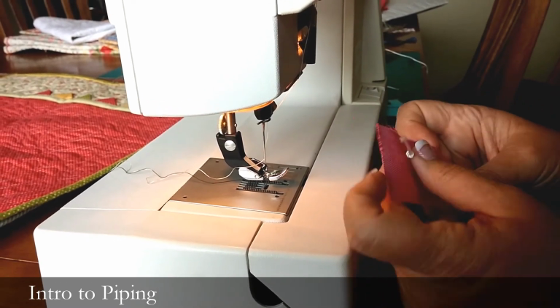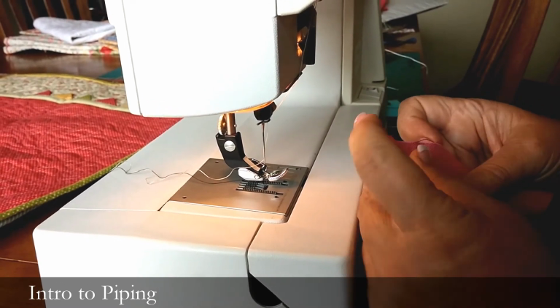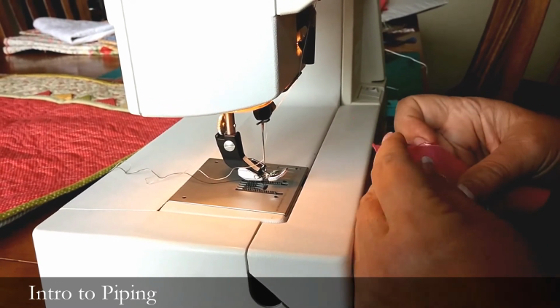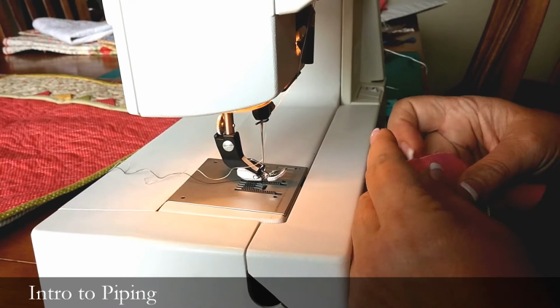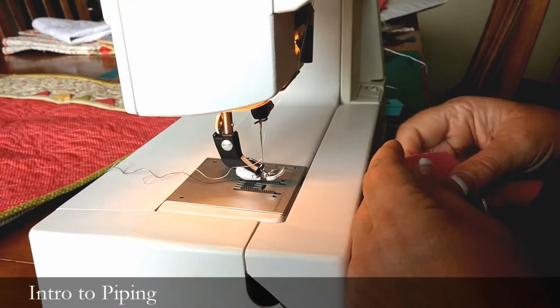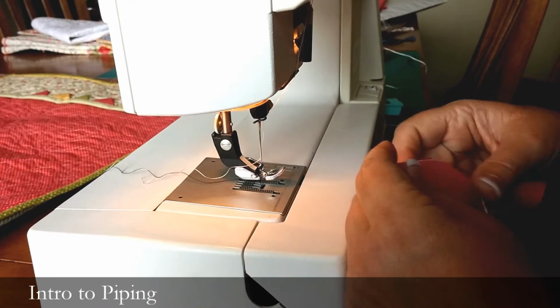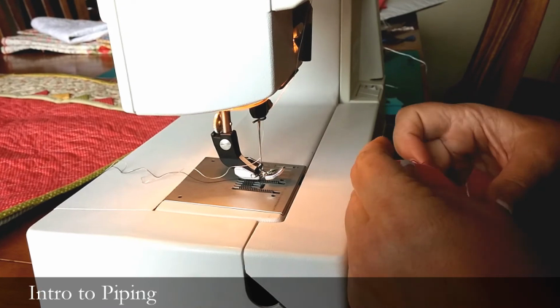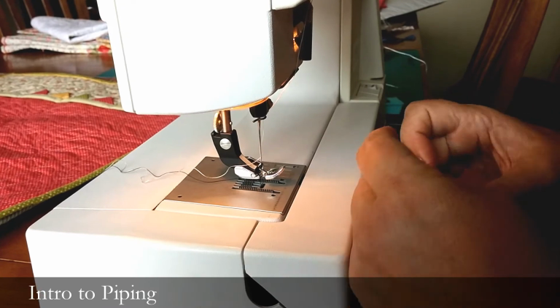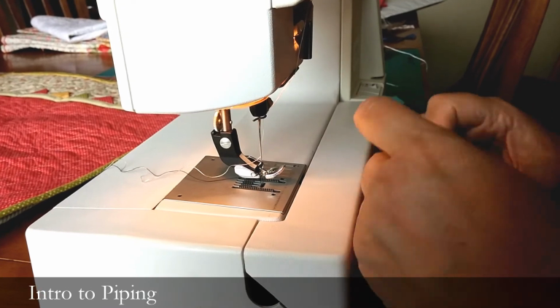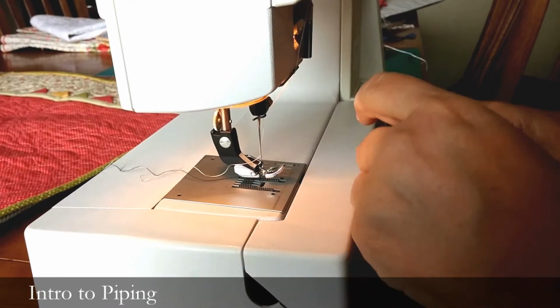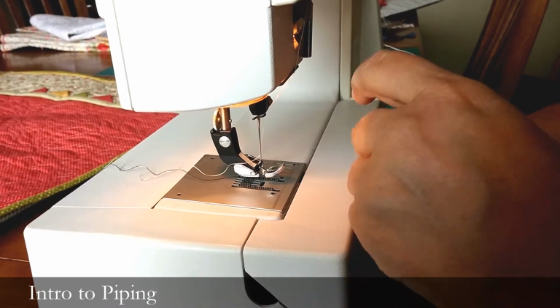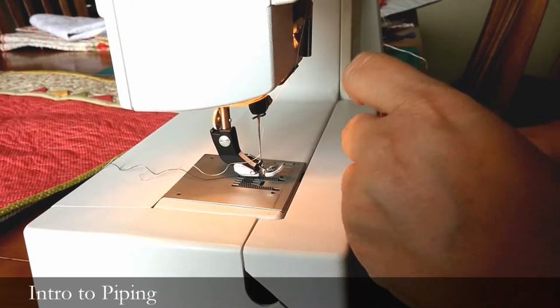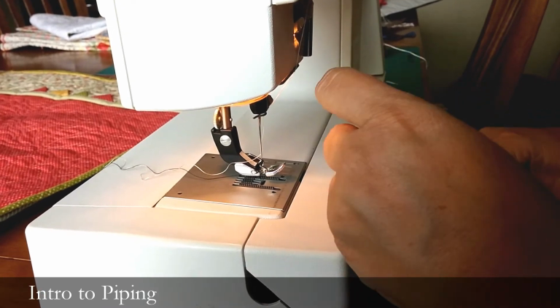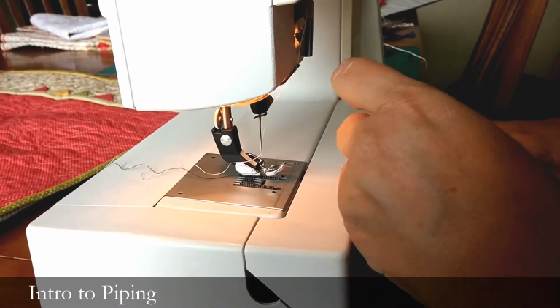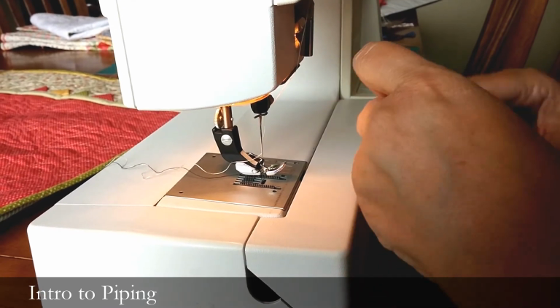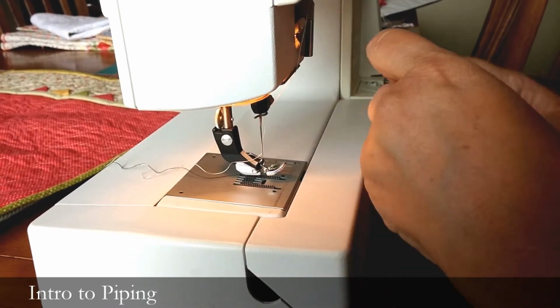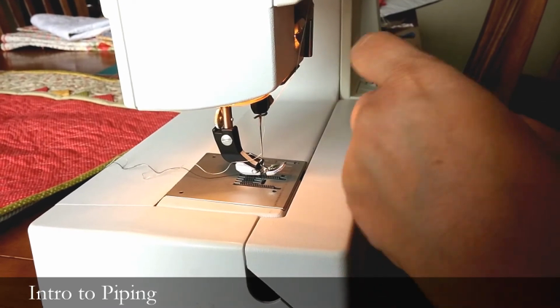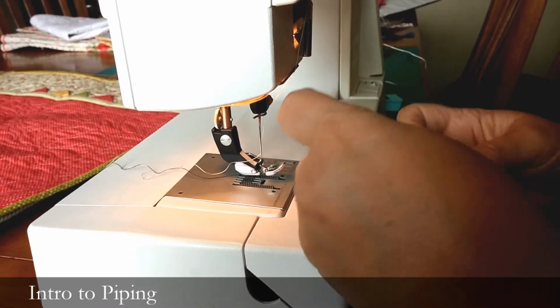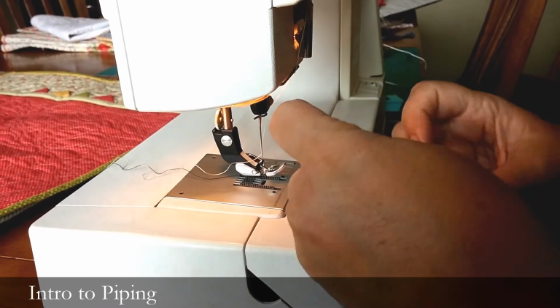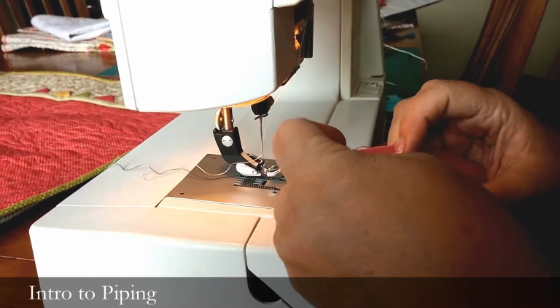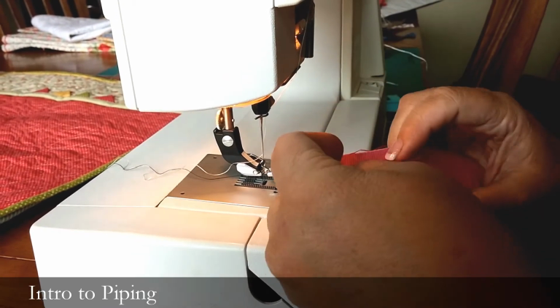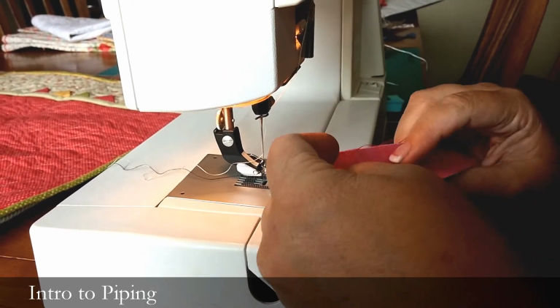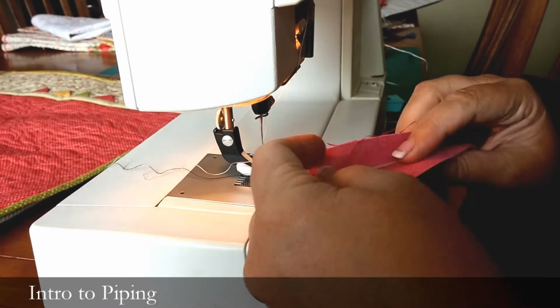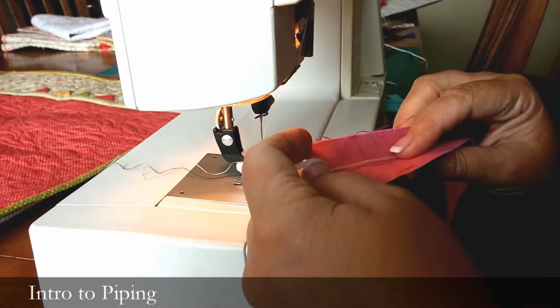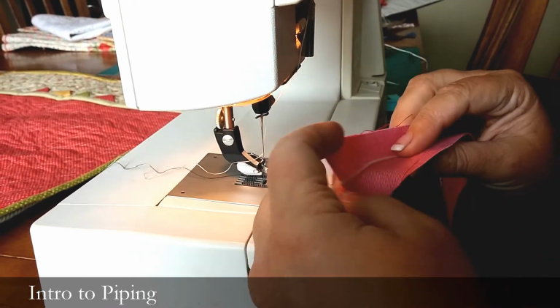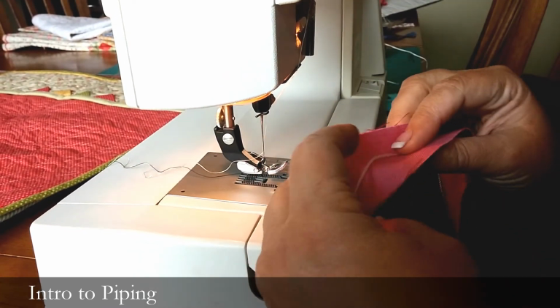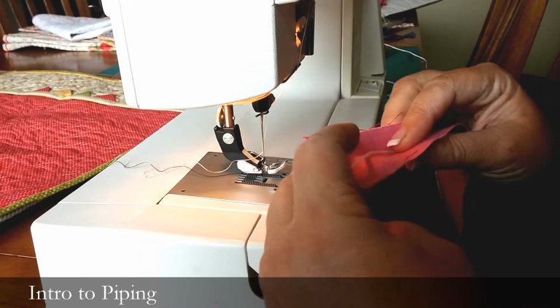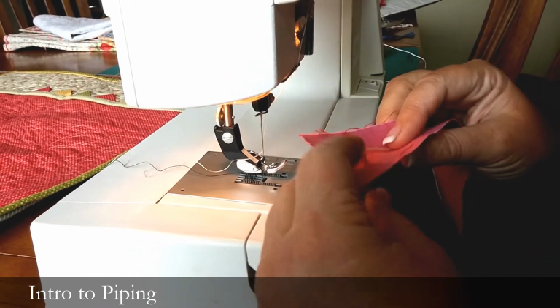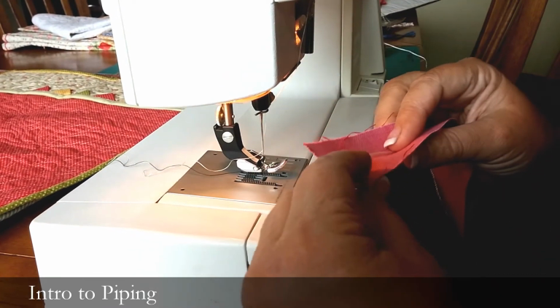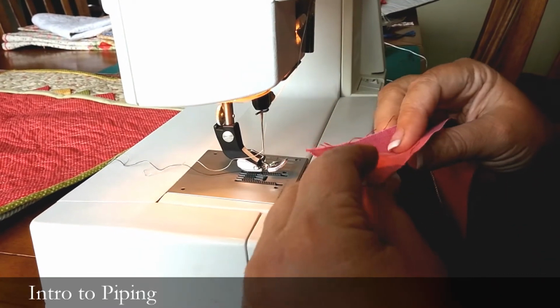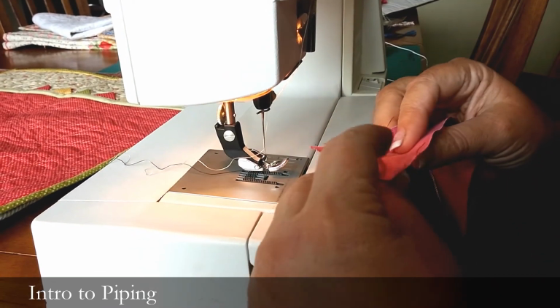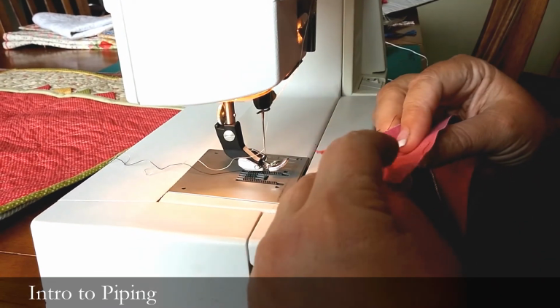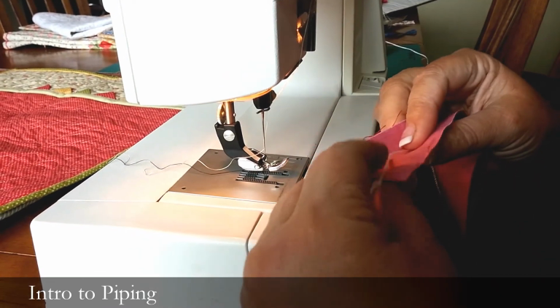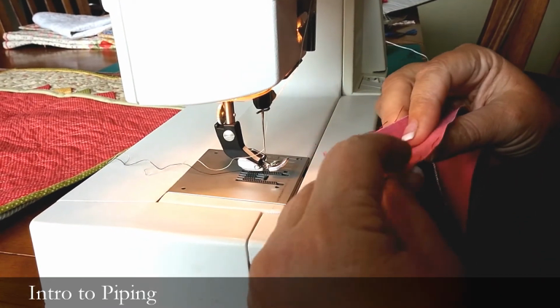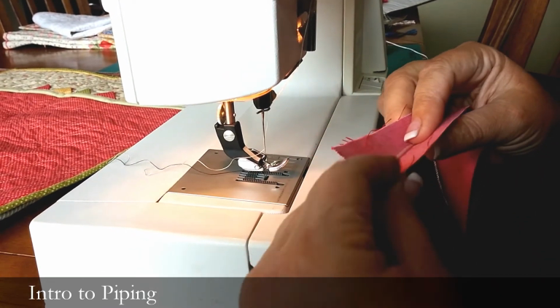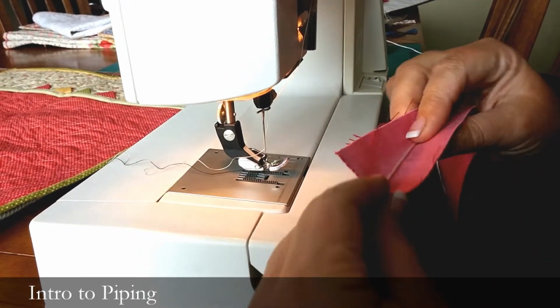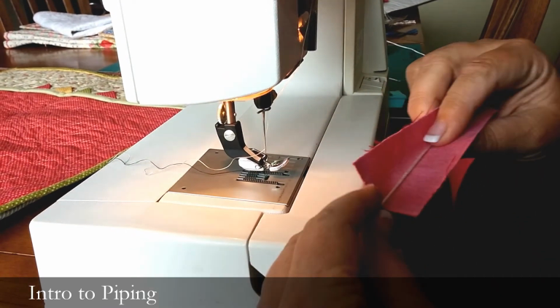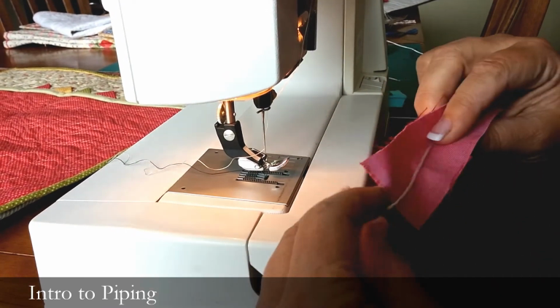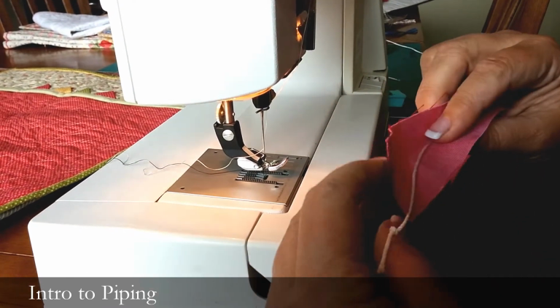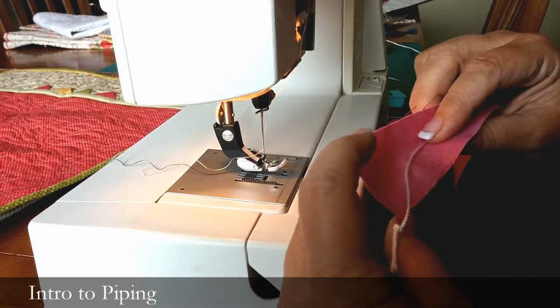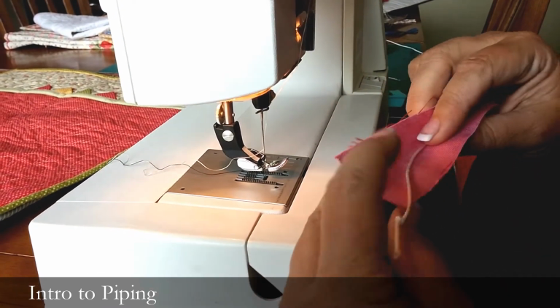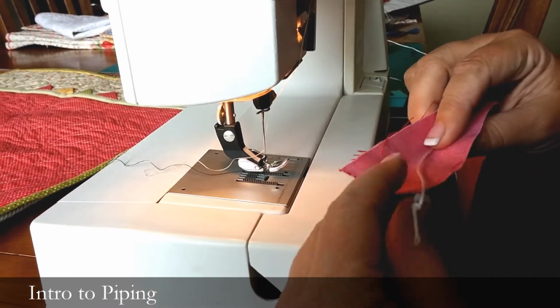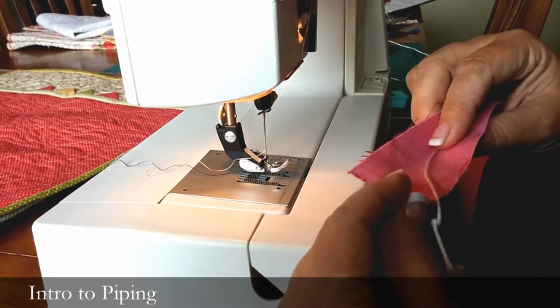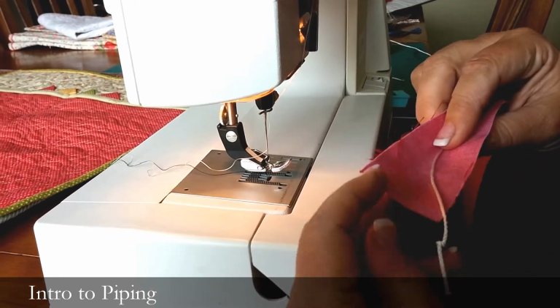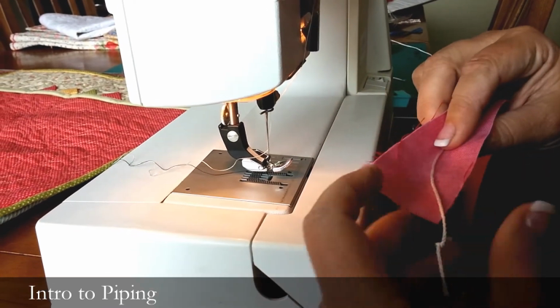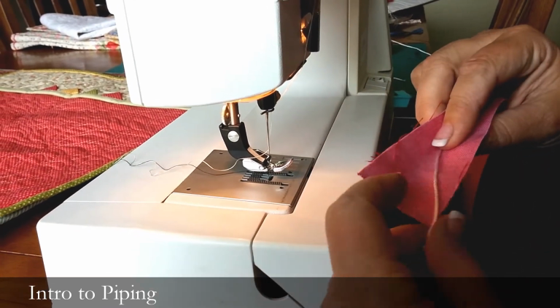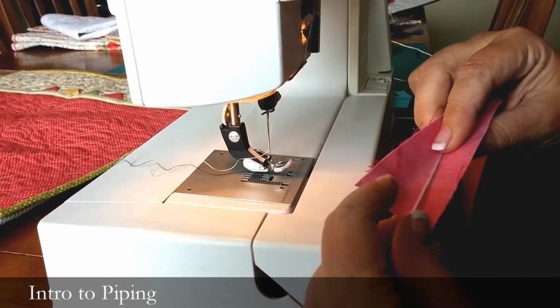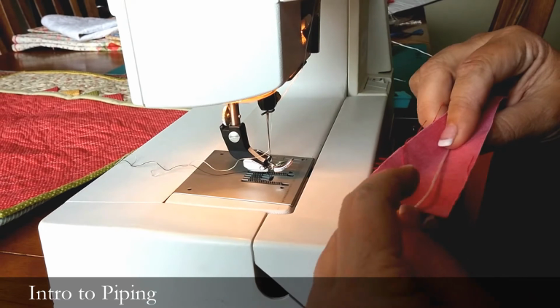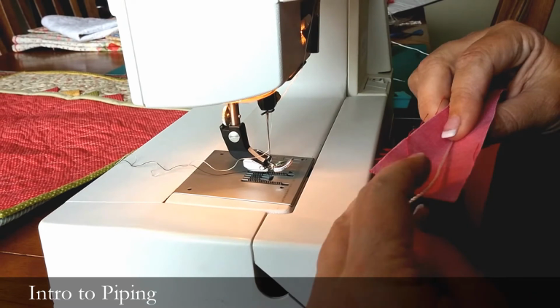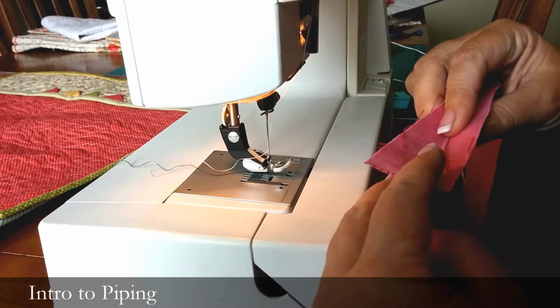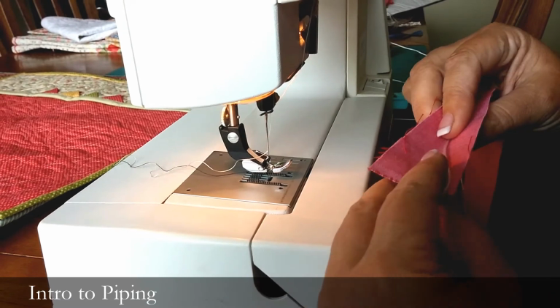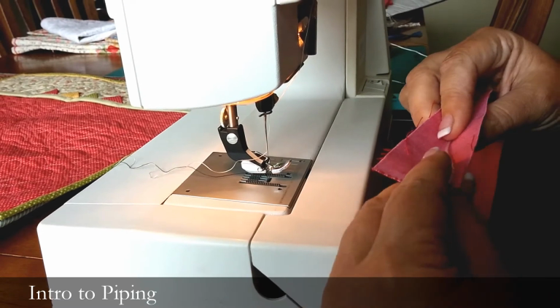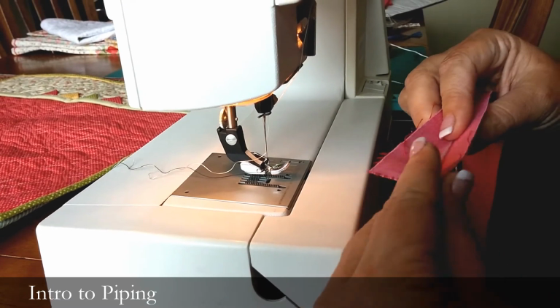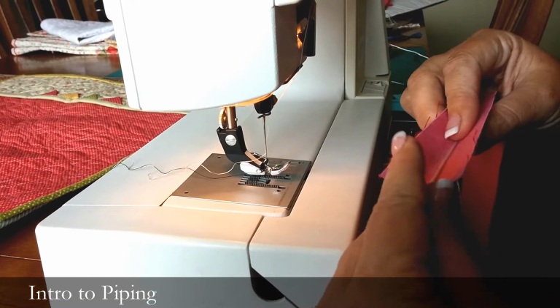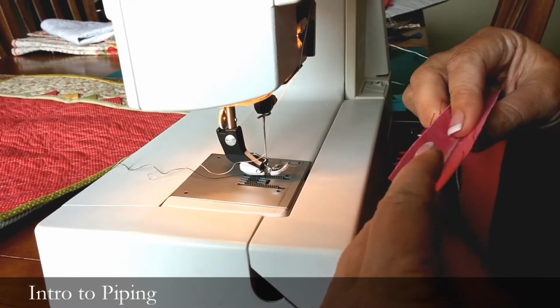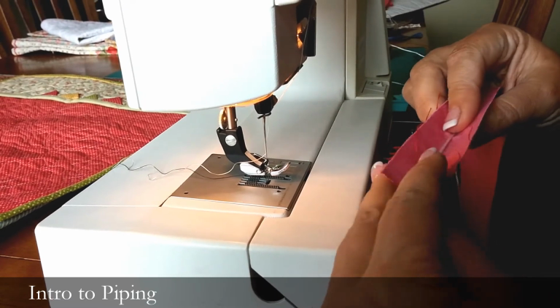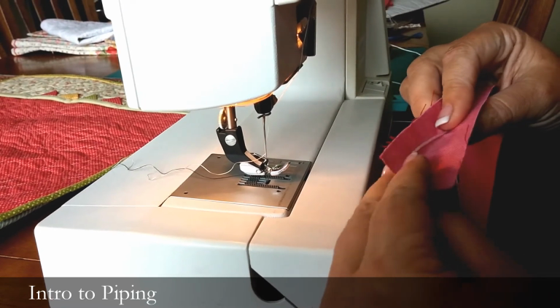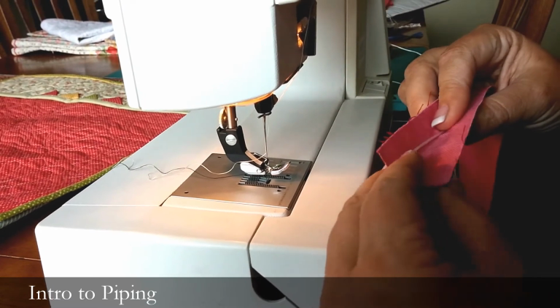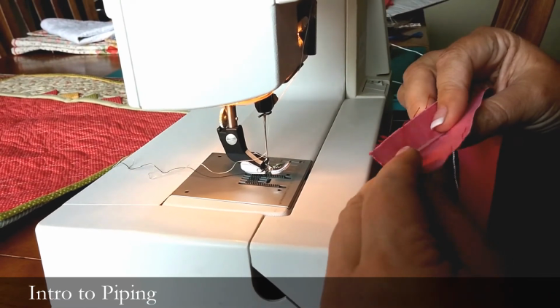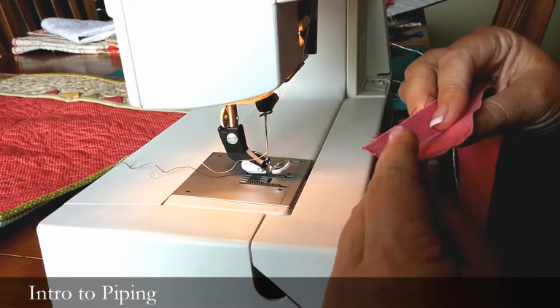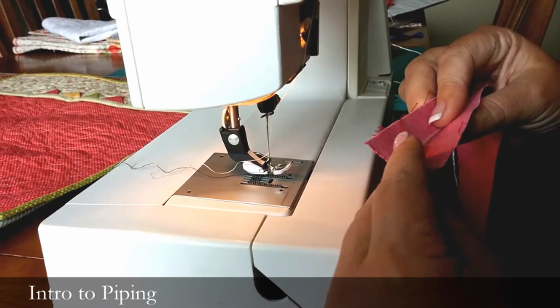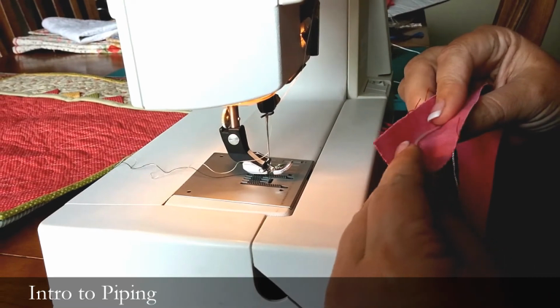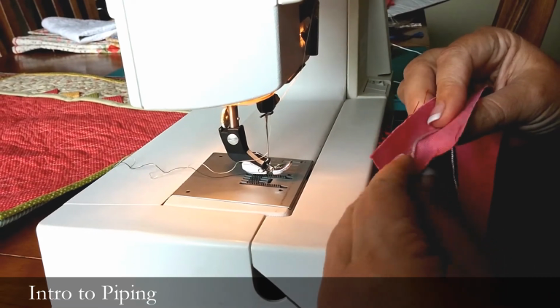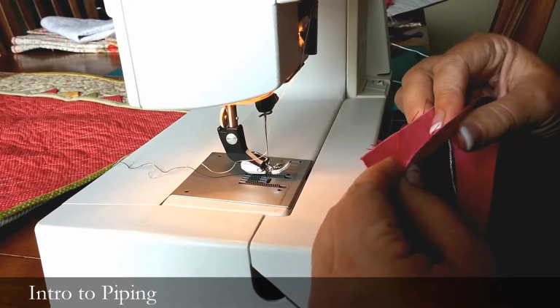You don't need to press your strip in half — you just lay that cording and fold it over.